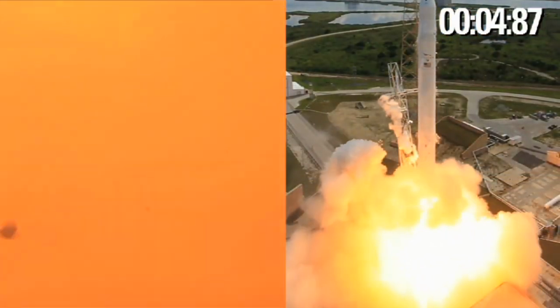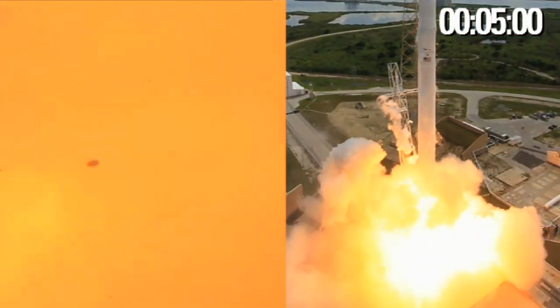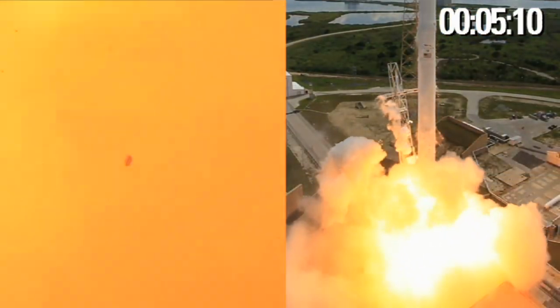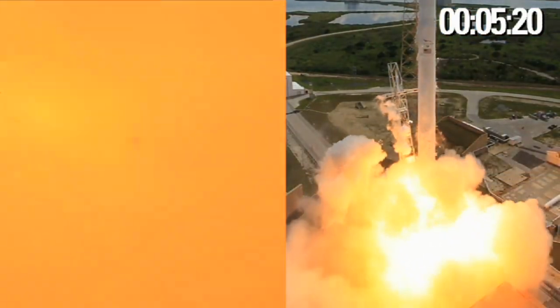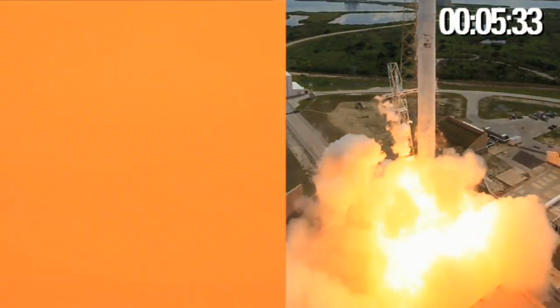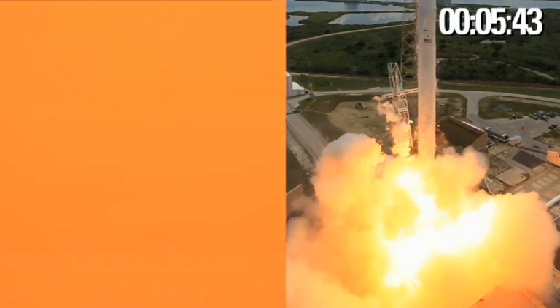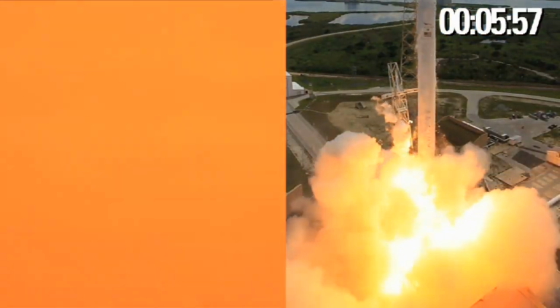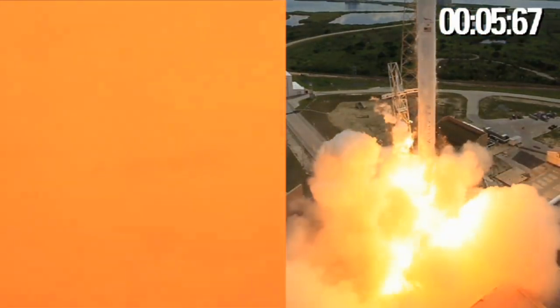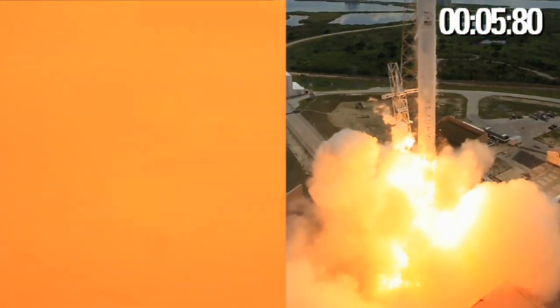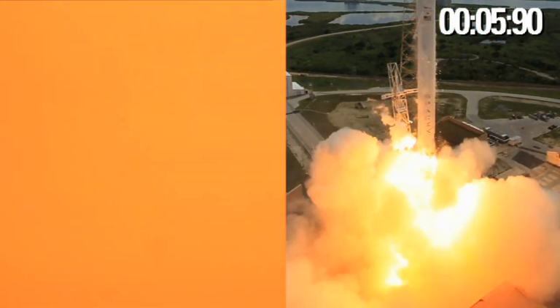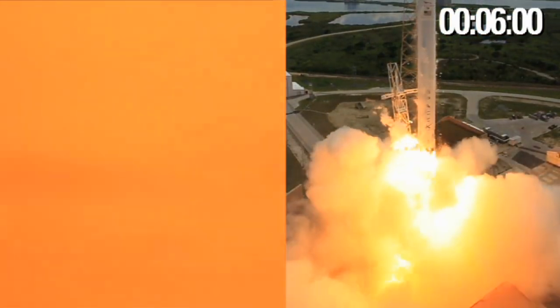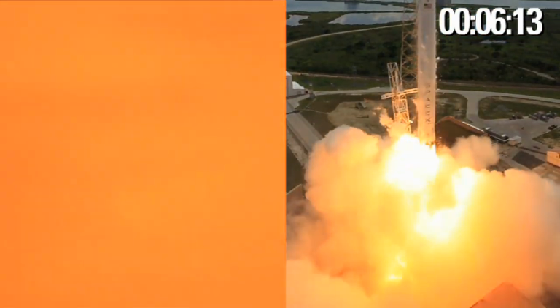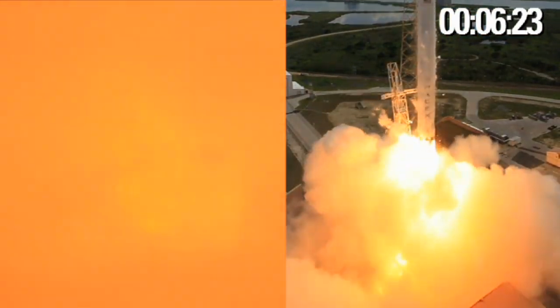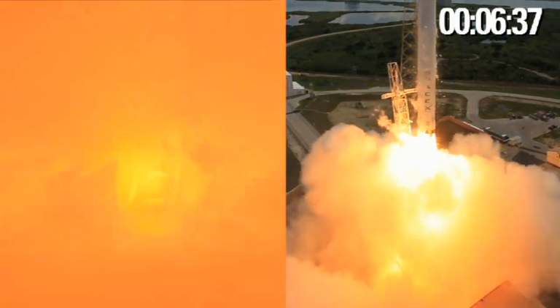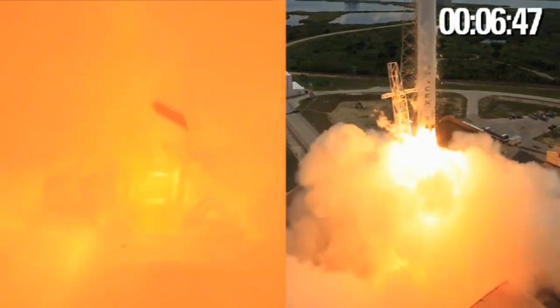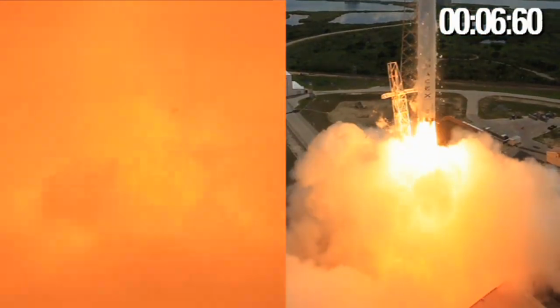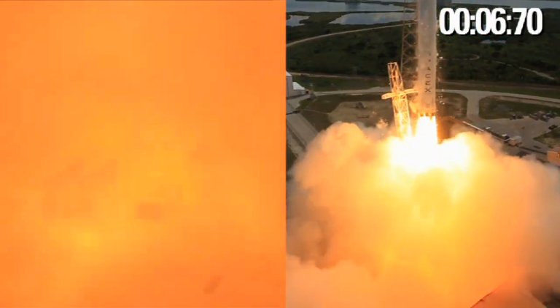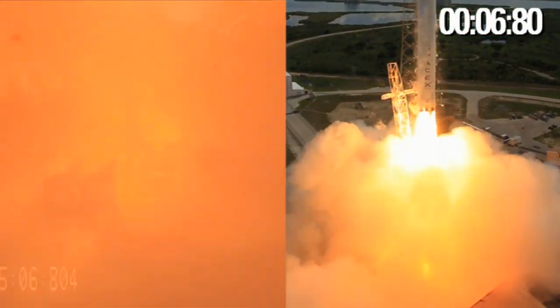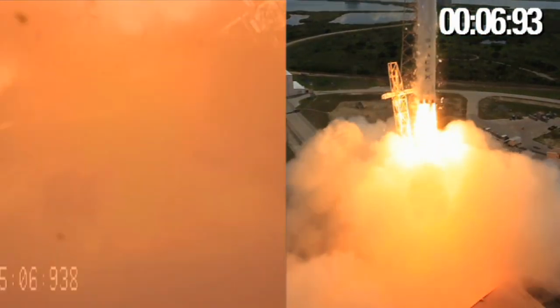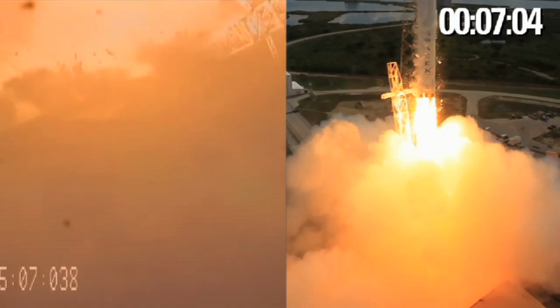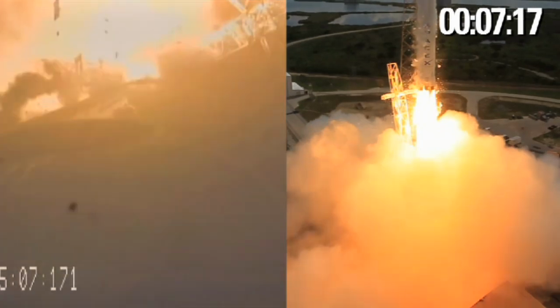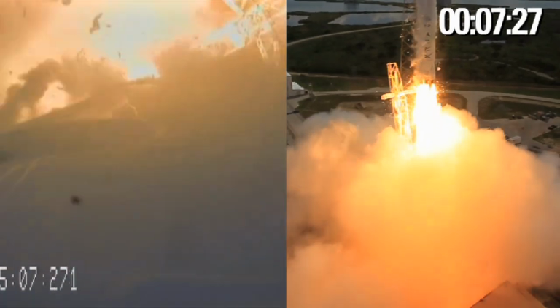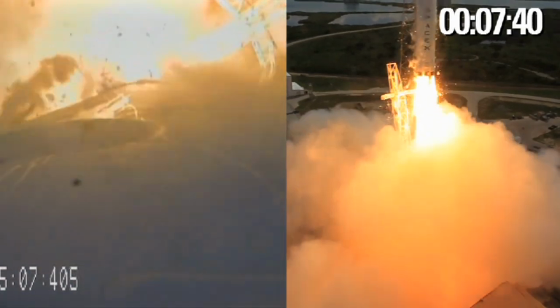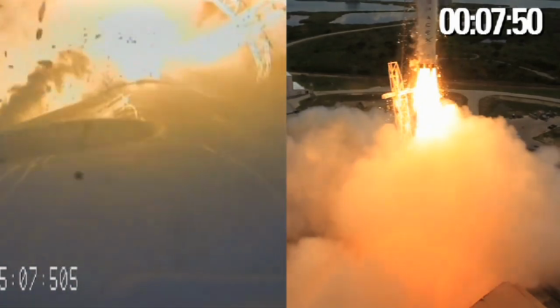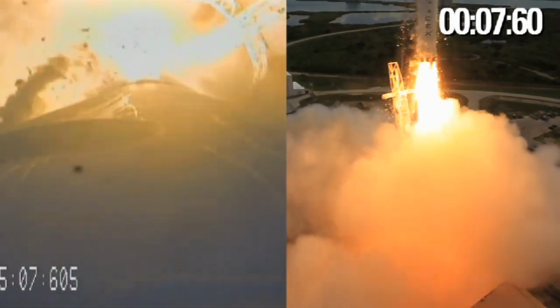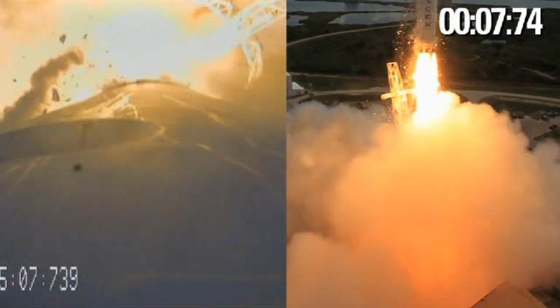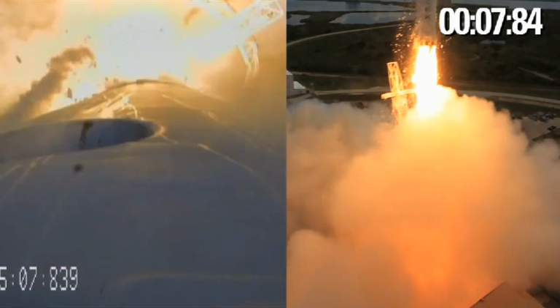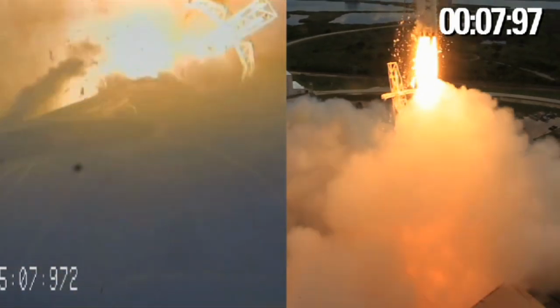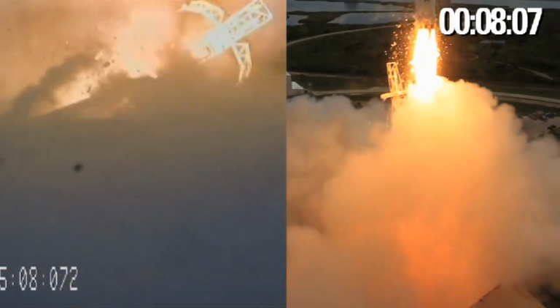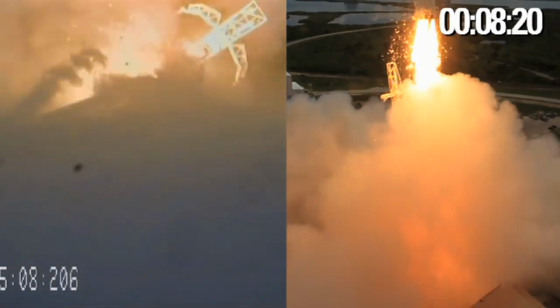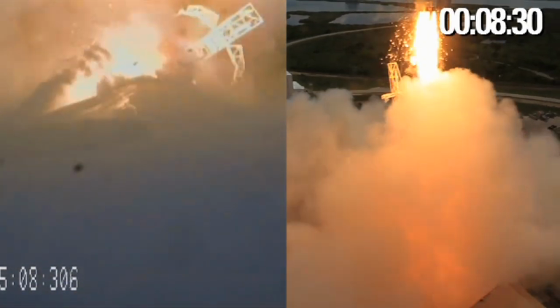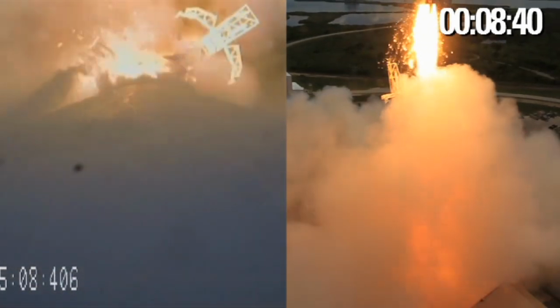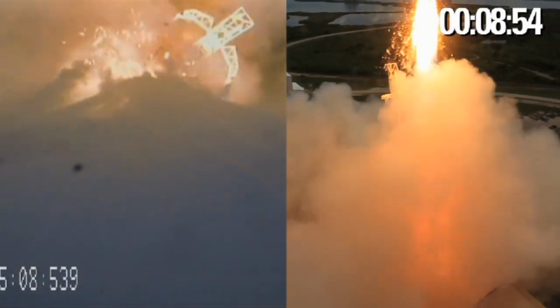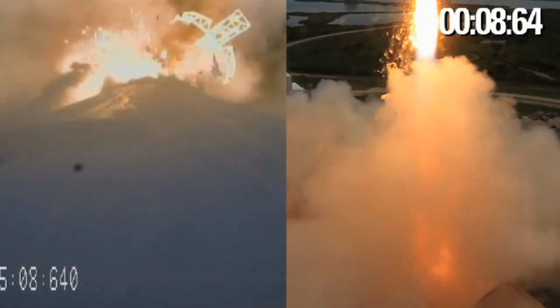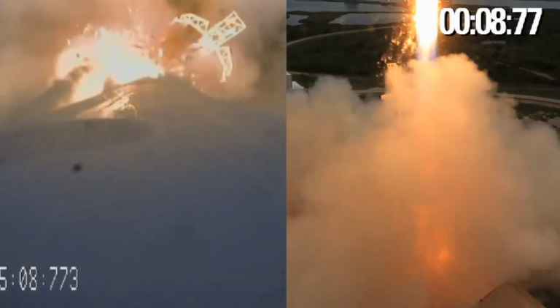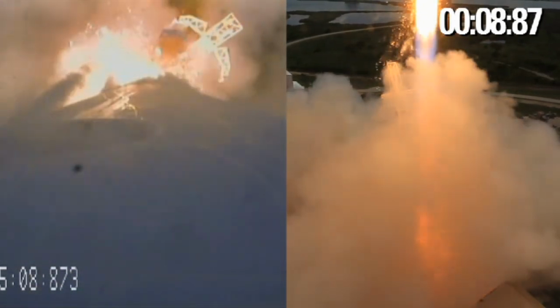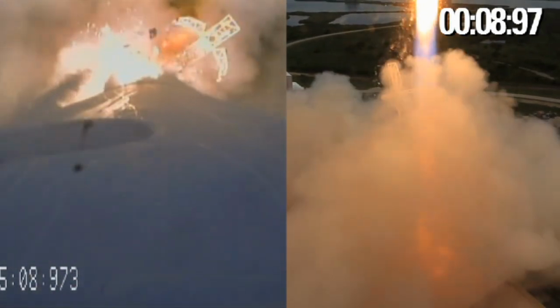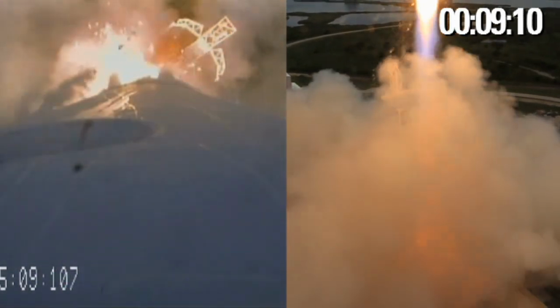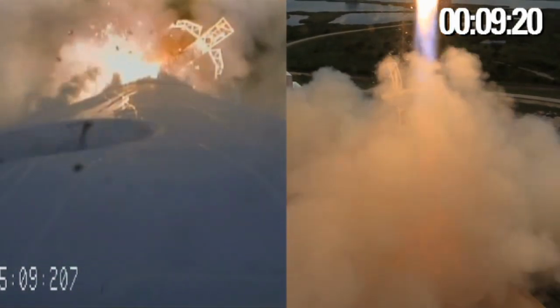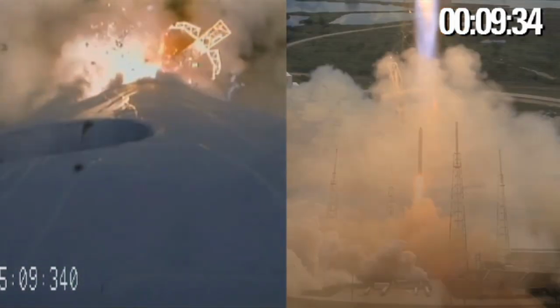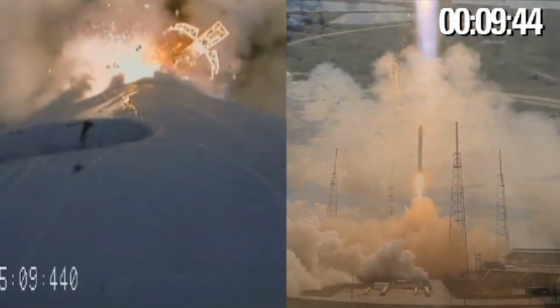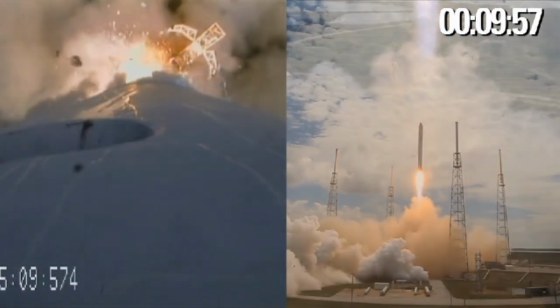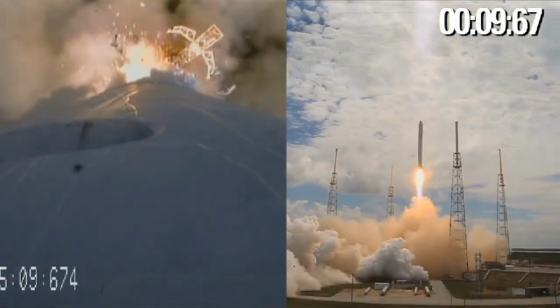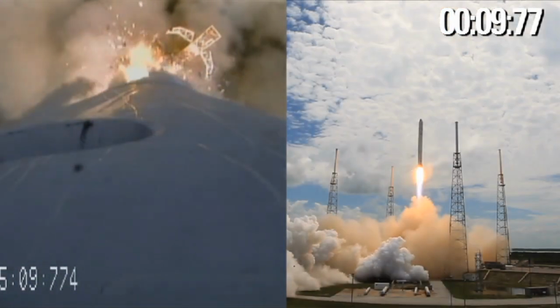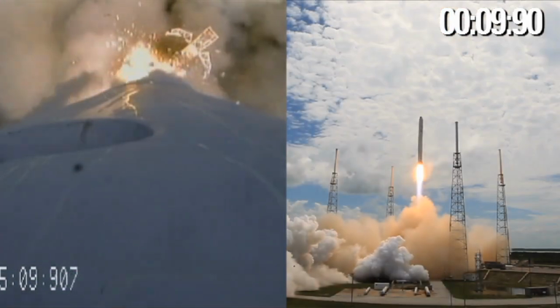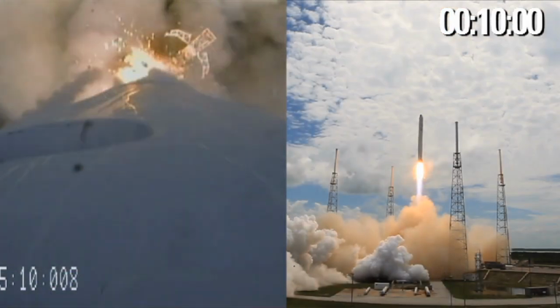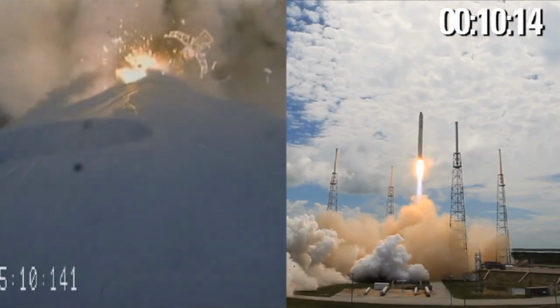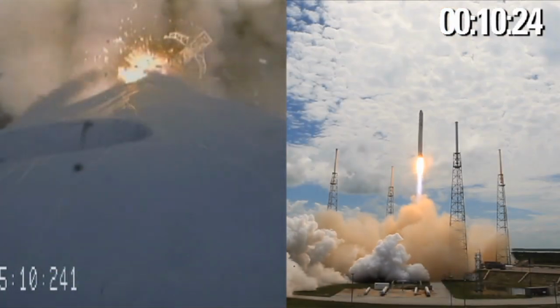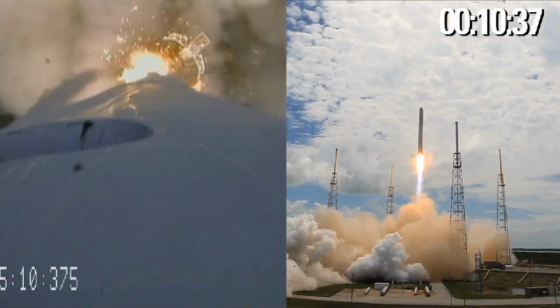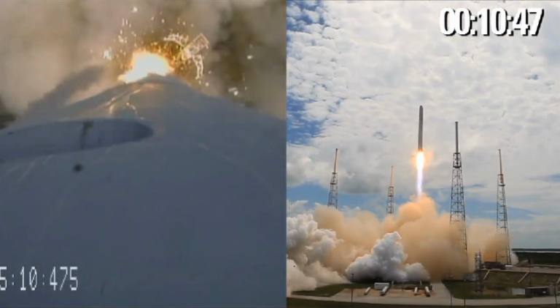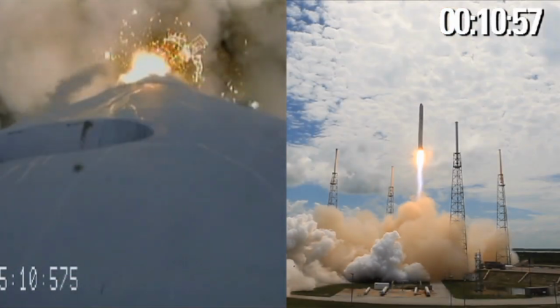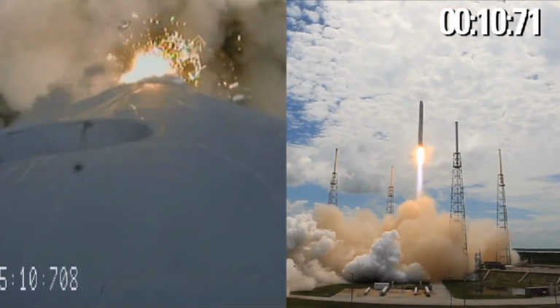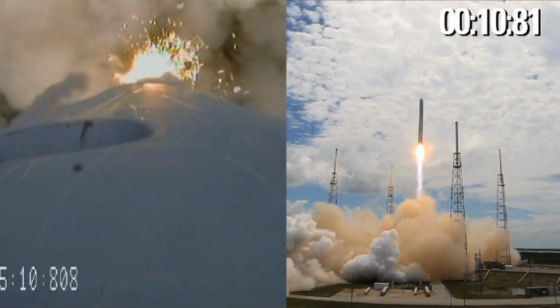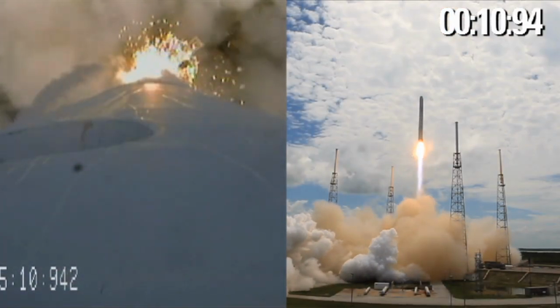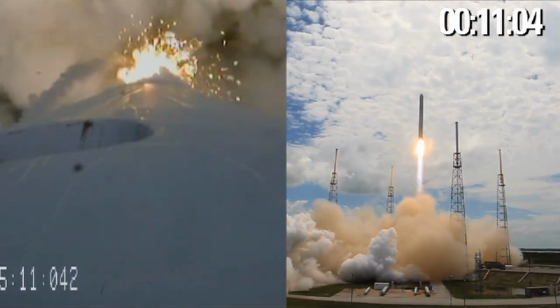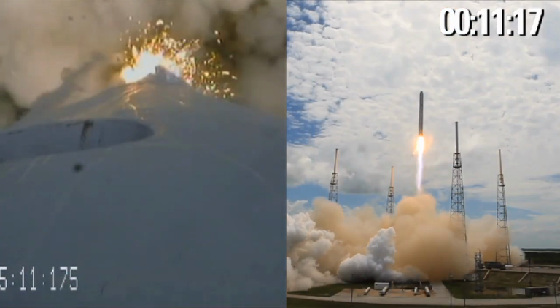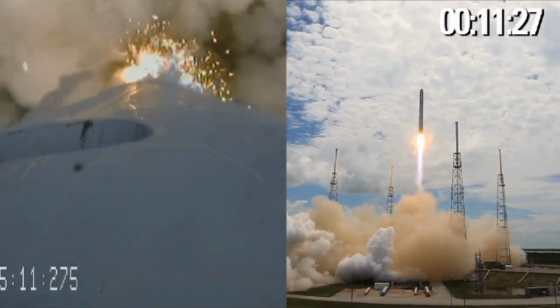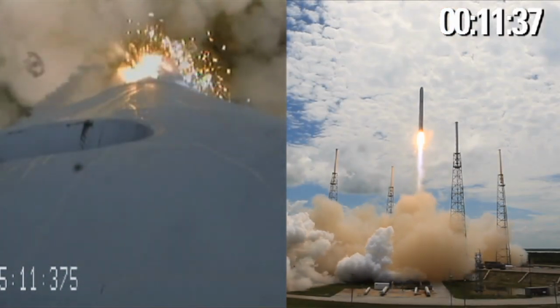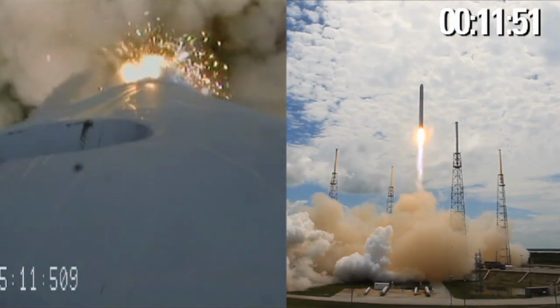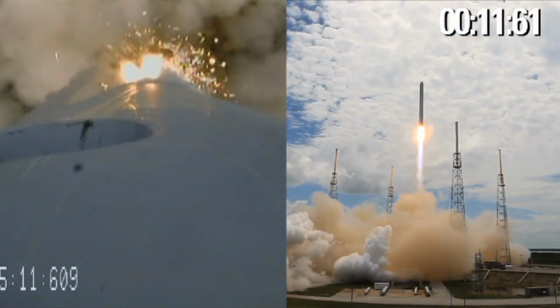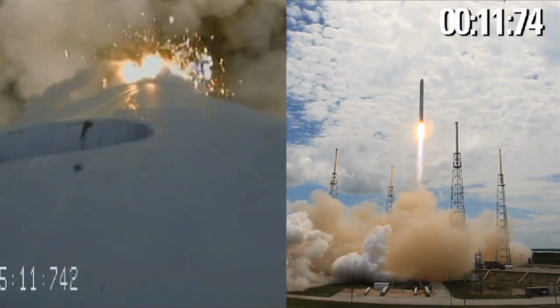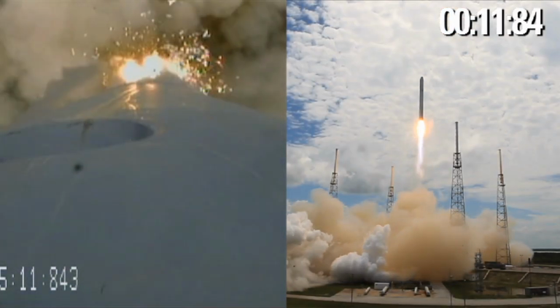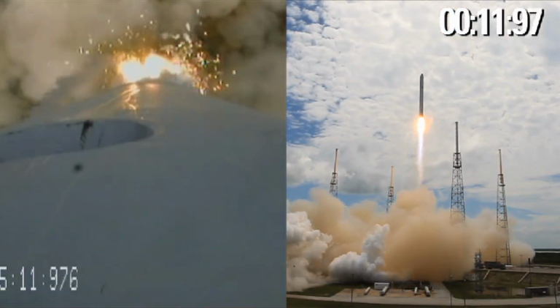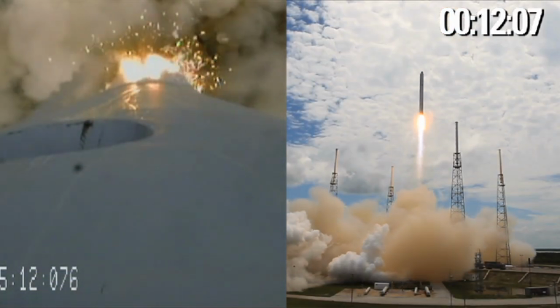Liftoff of the Falcon 9. Falcon 9 has cleared the towers.